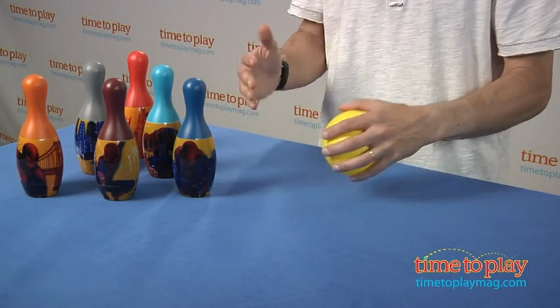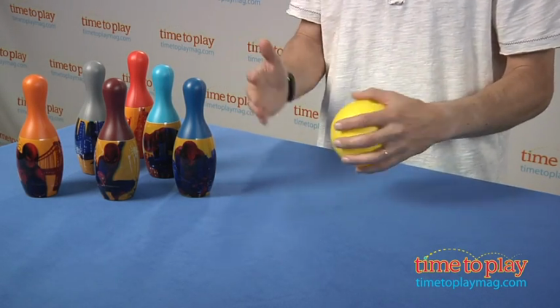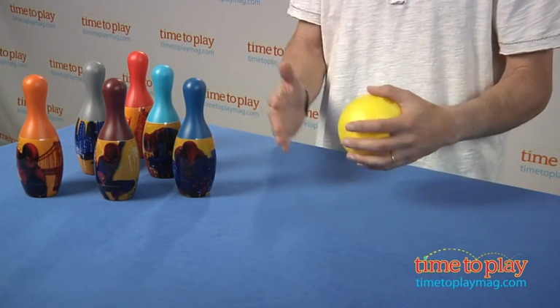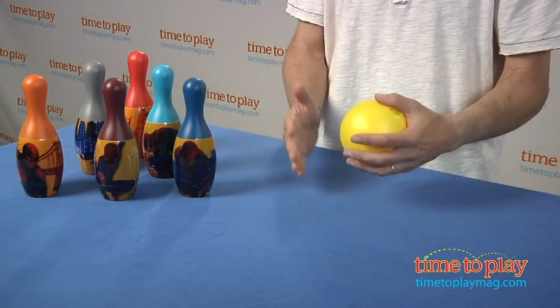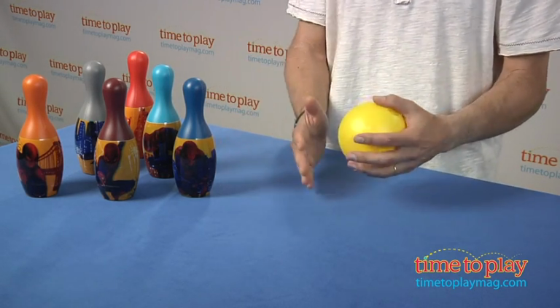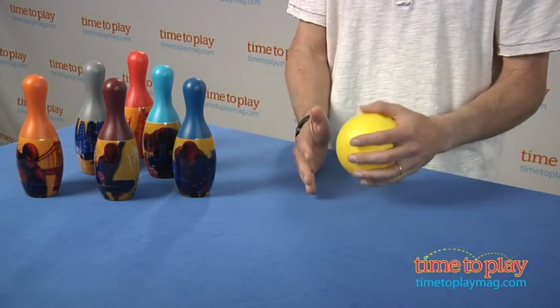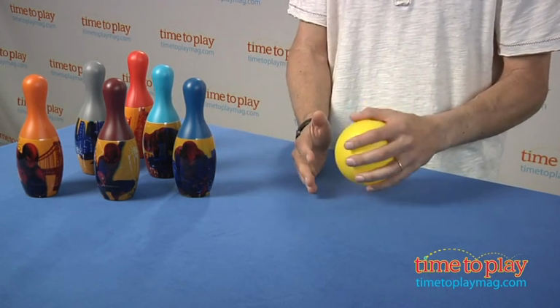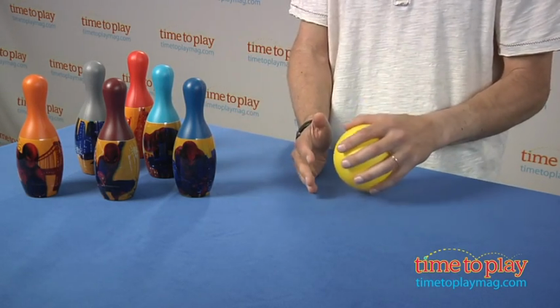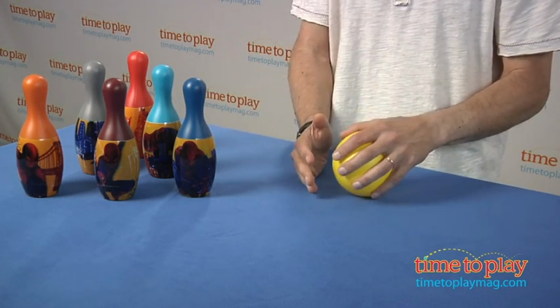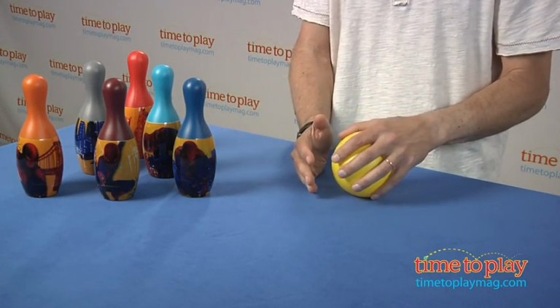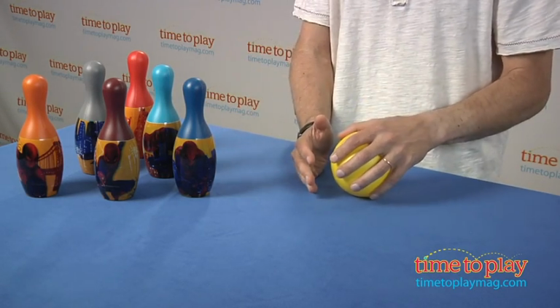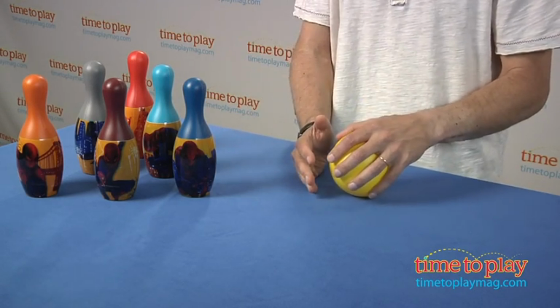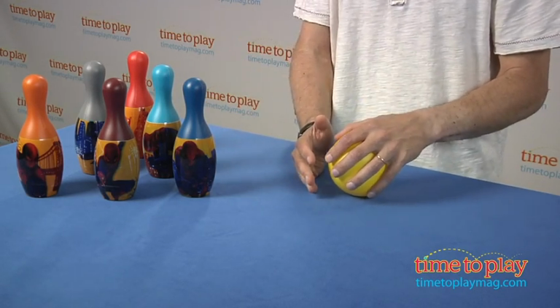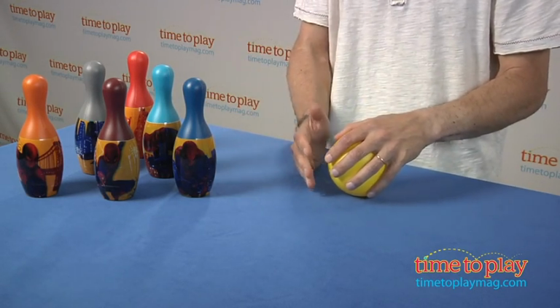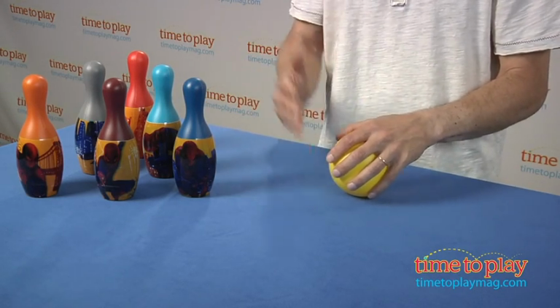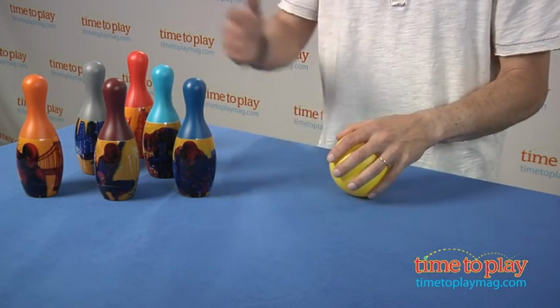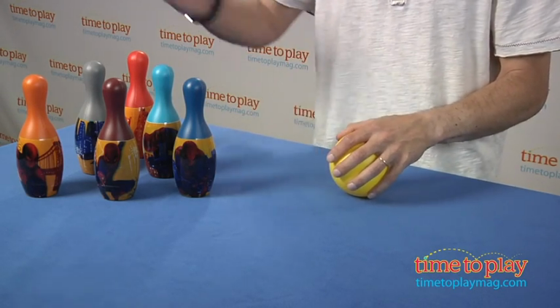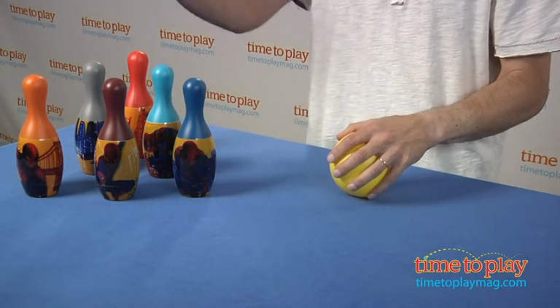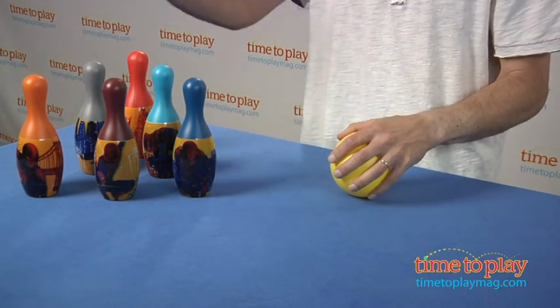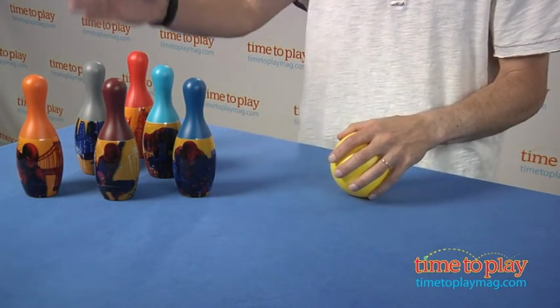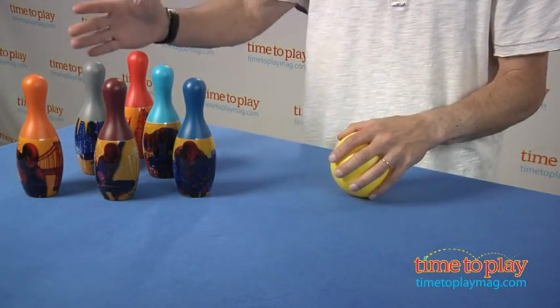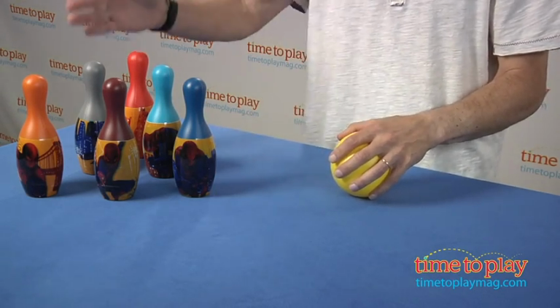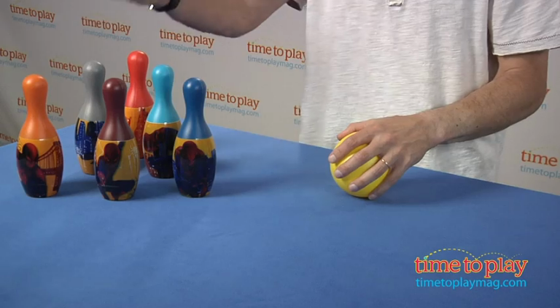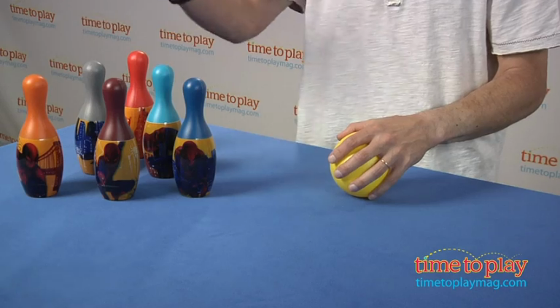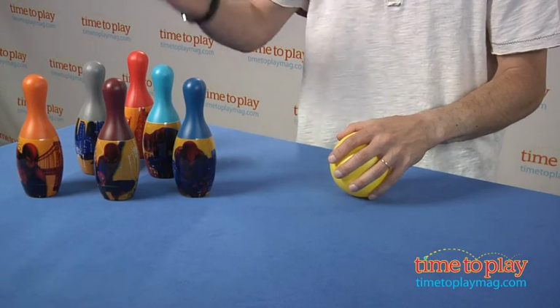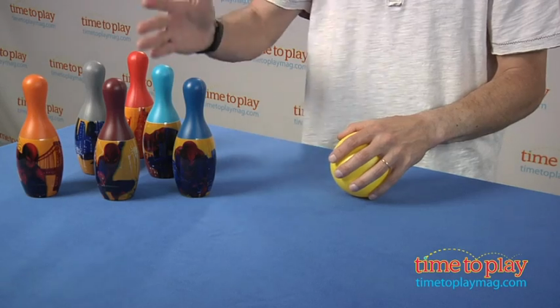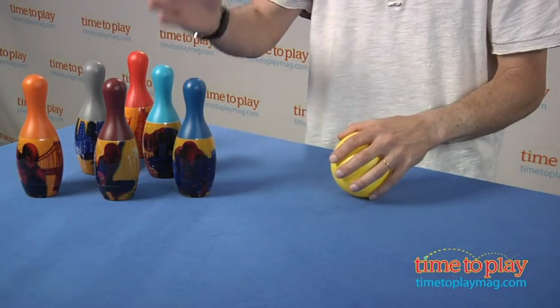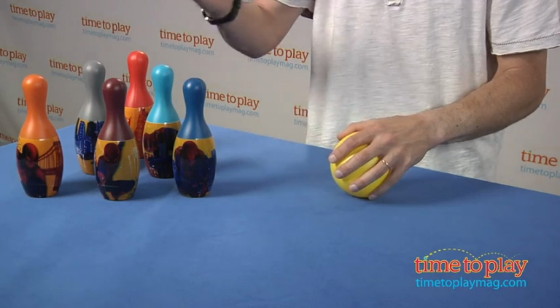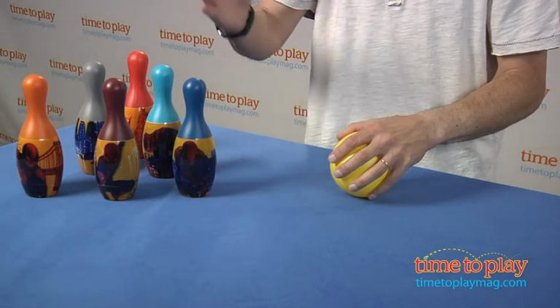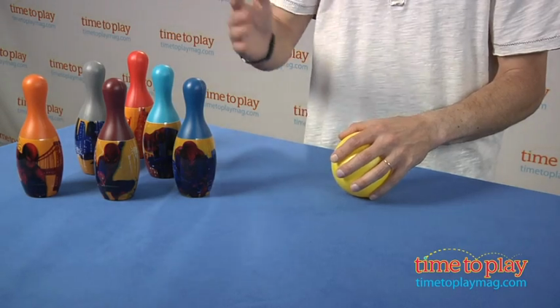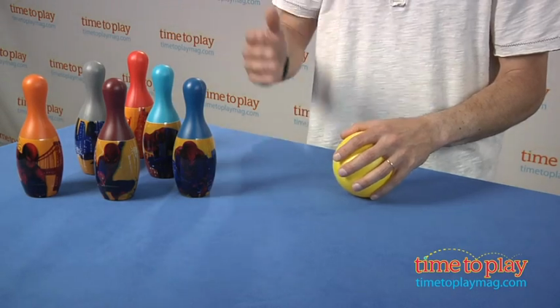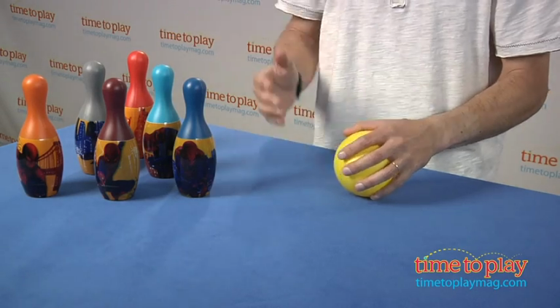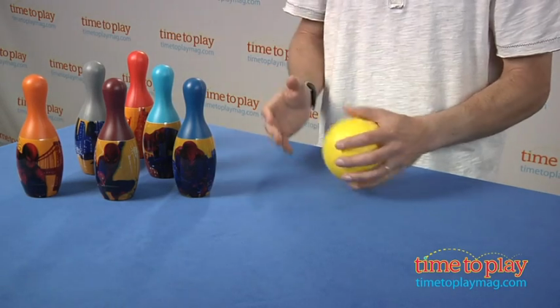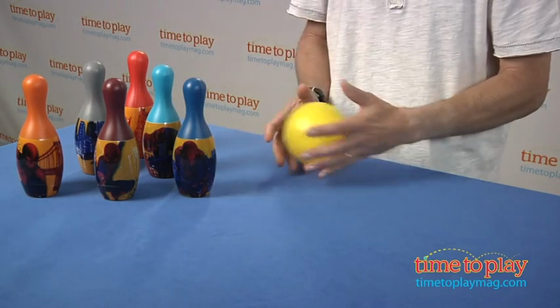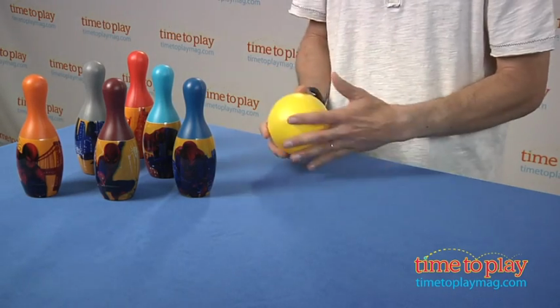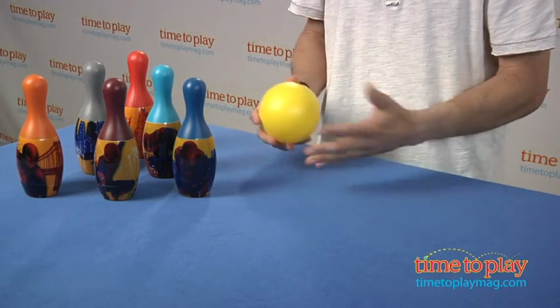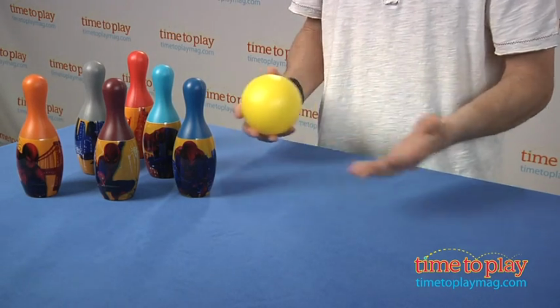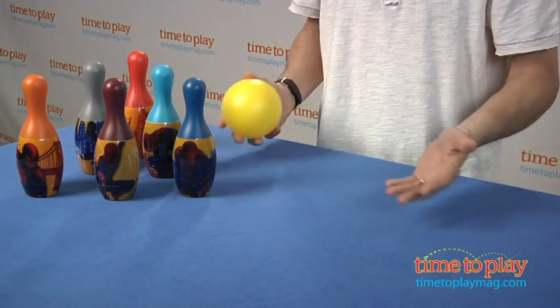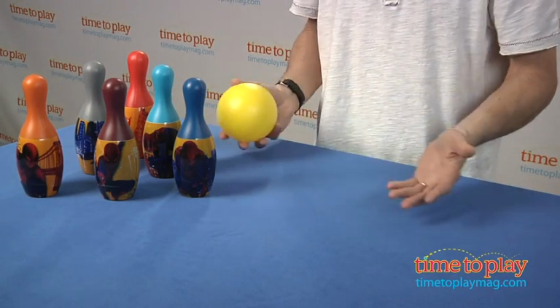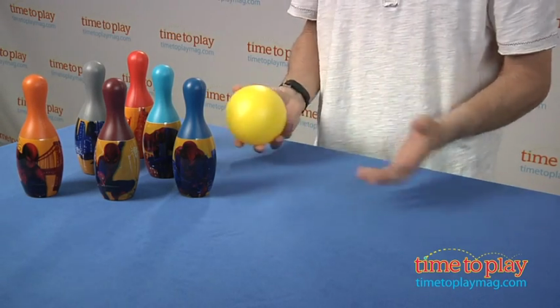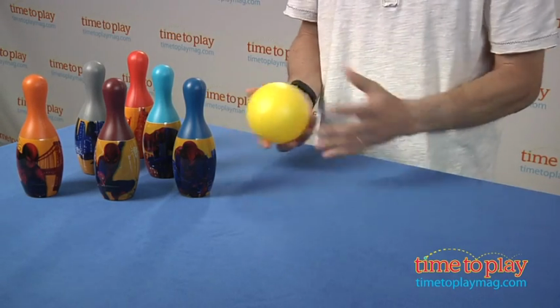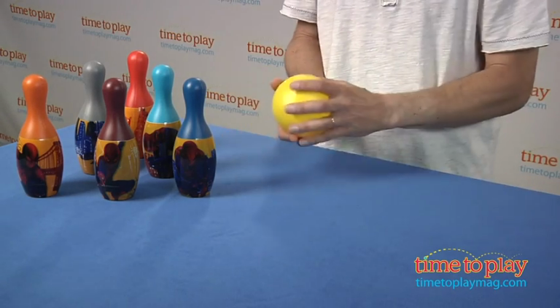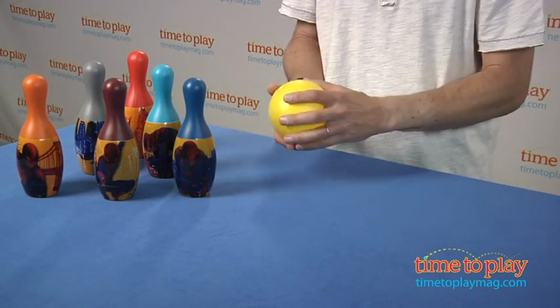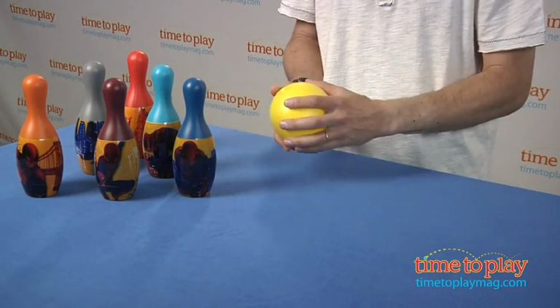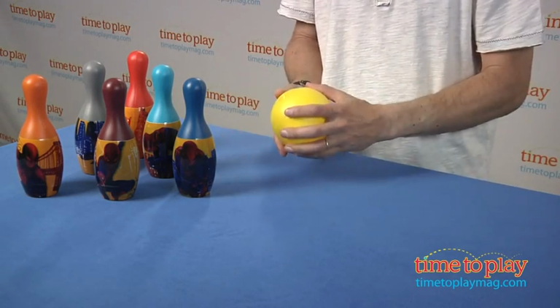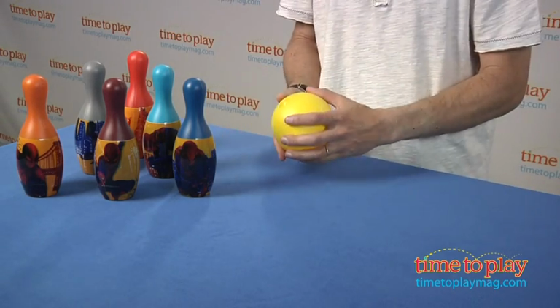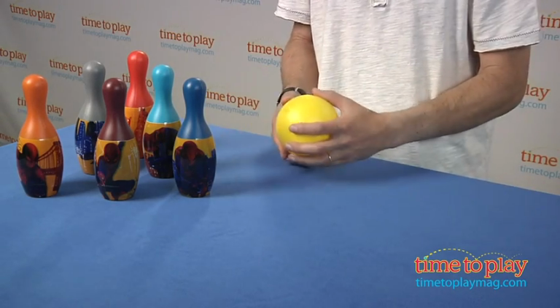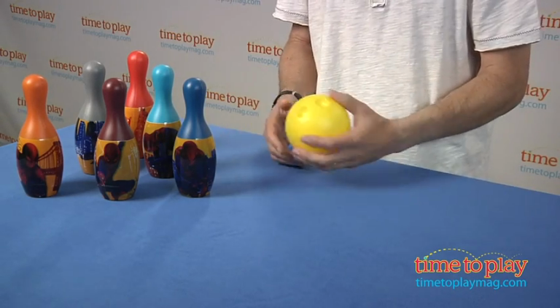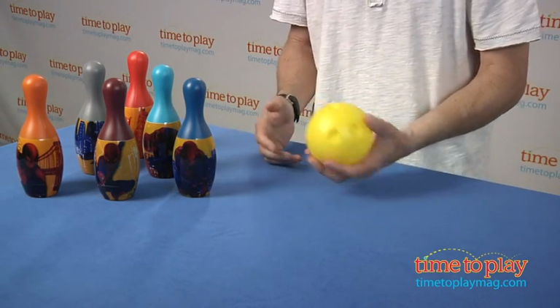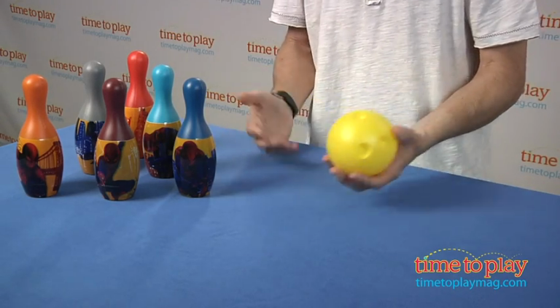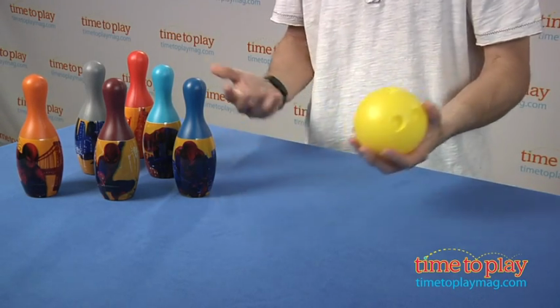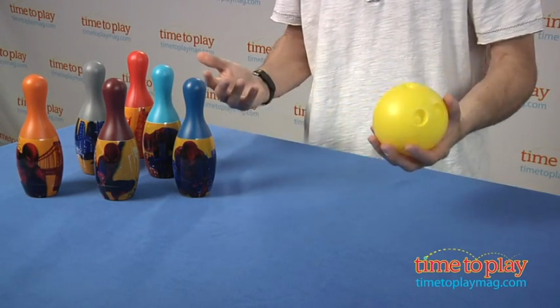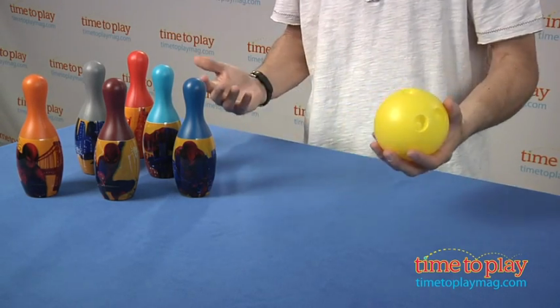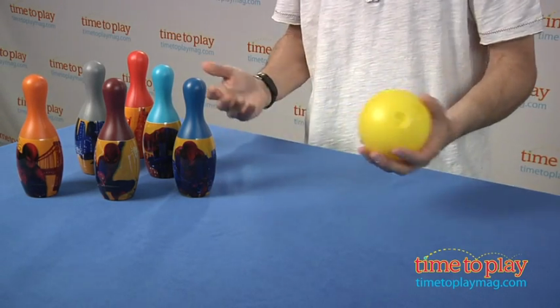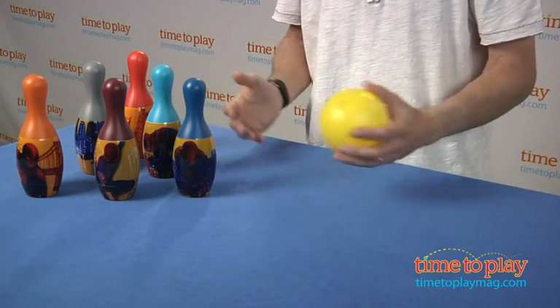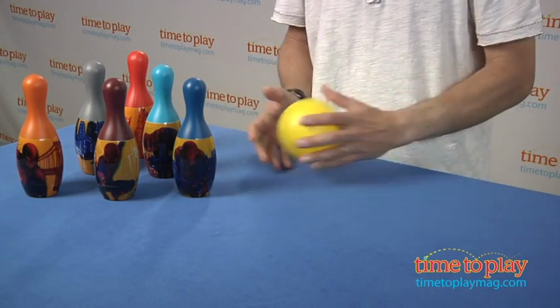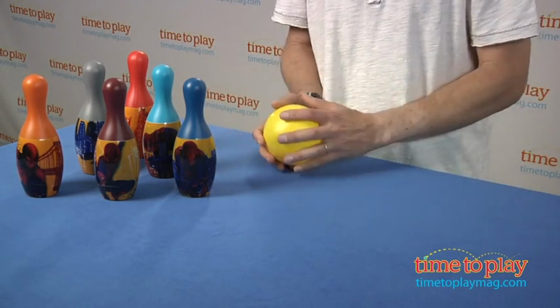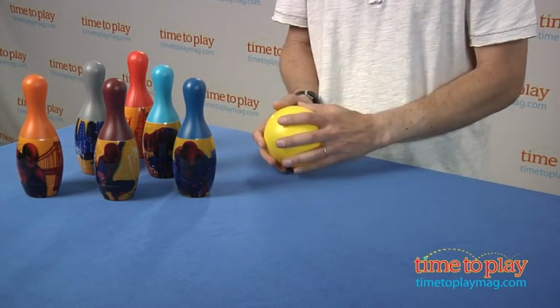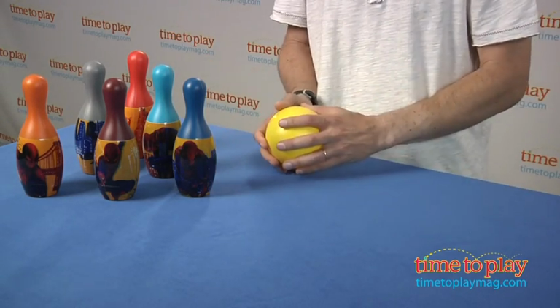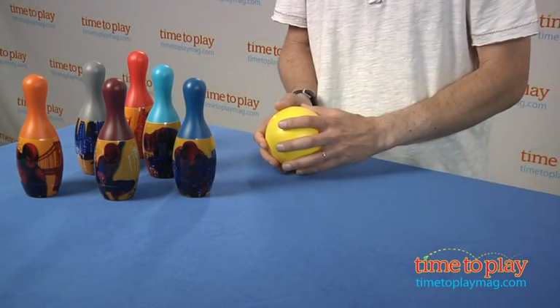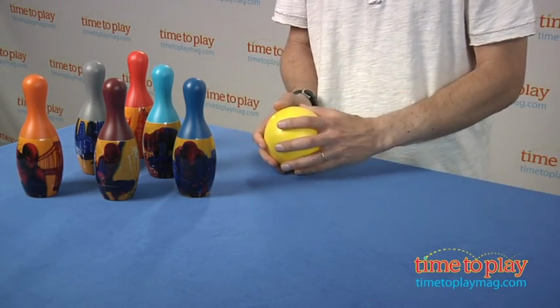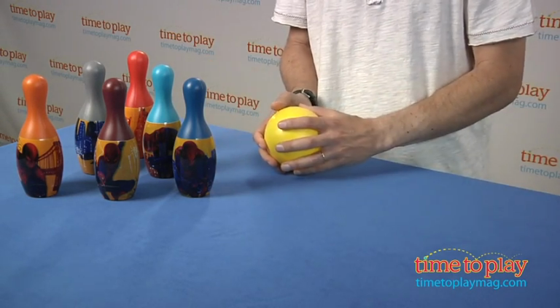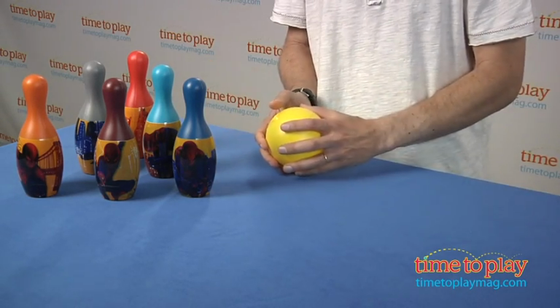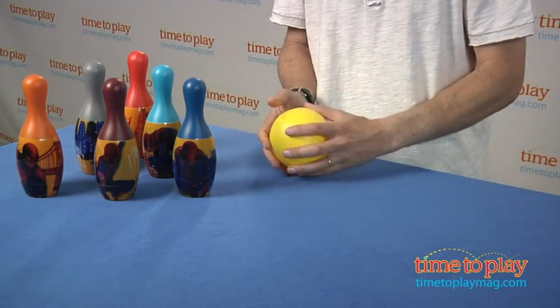One thing the setup instructions didn't have is how to line the pins. I think it's fairly obvious that you line them three, two, one — that would be standard. And then it's time to go bowling.